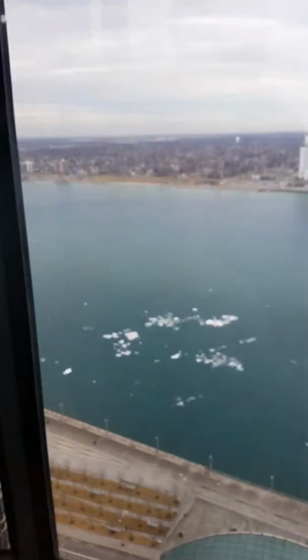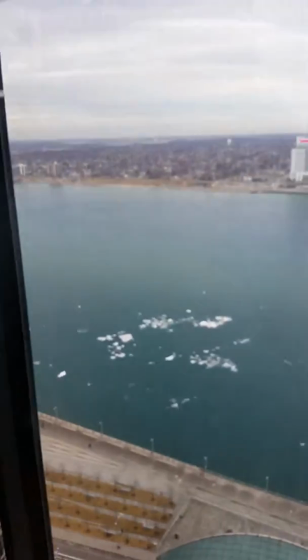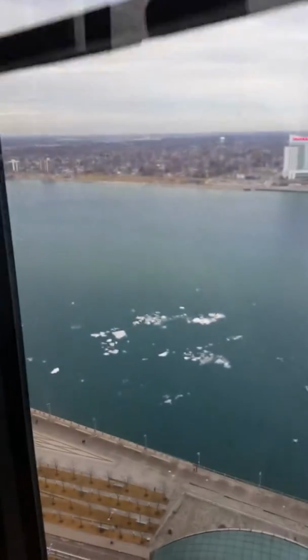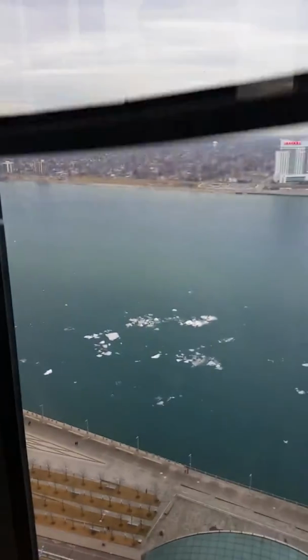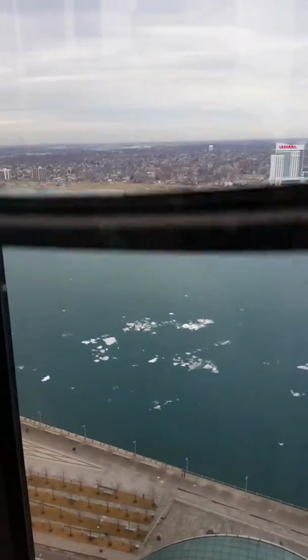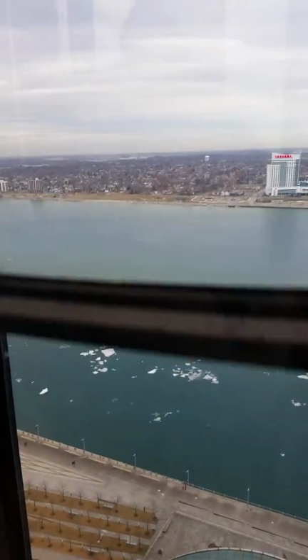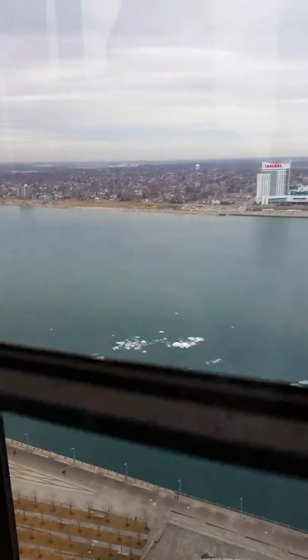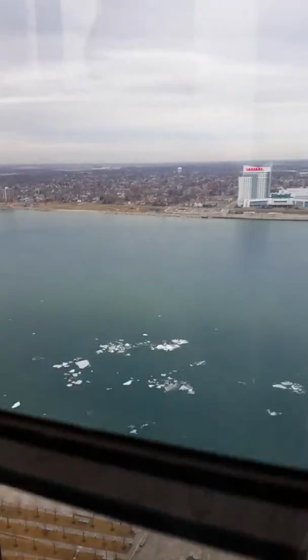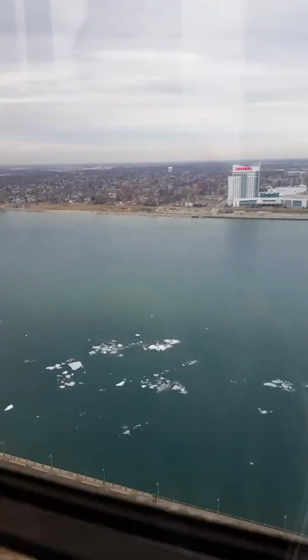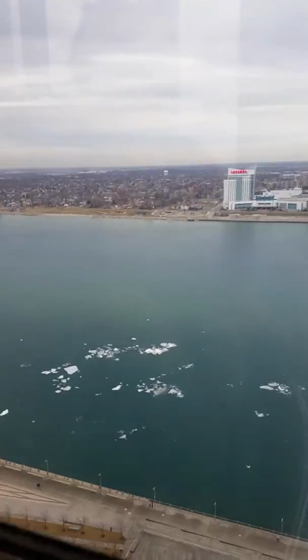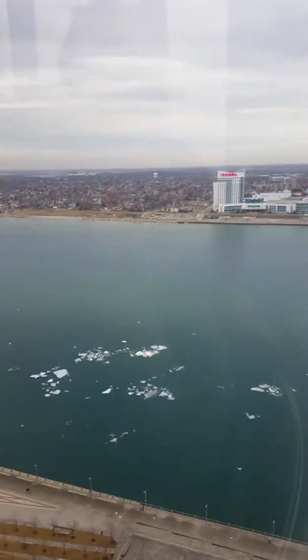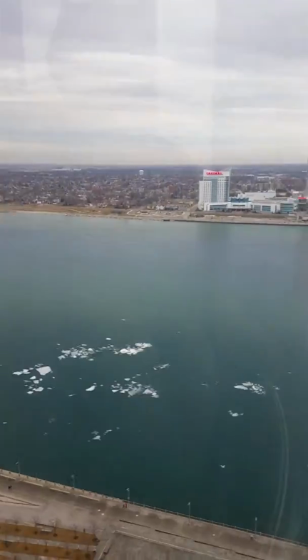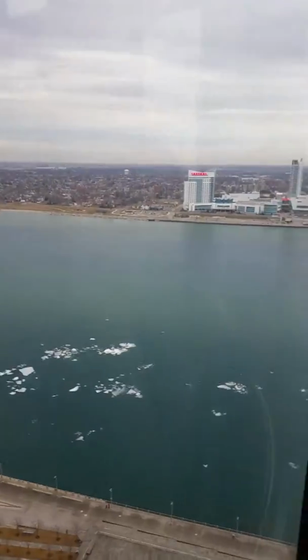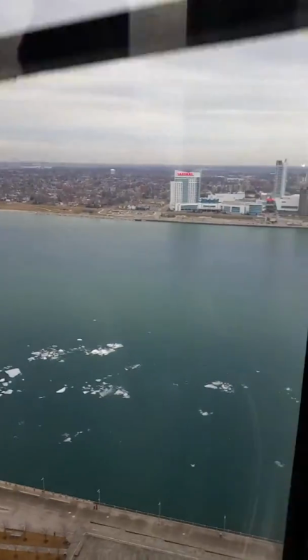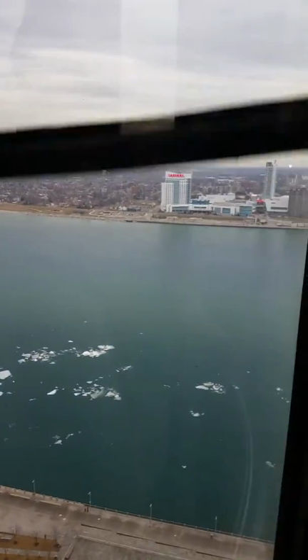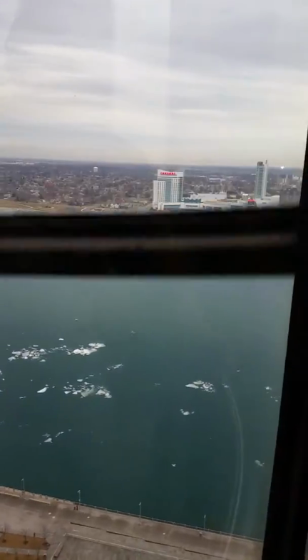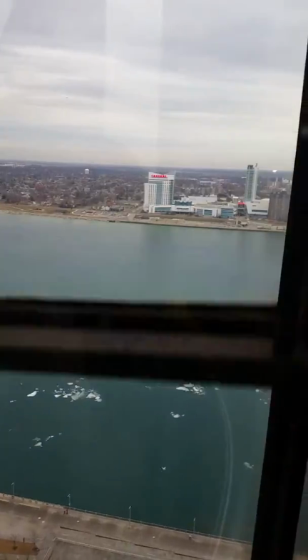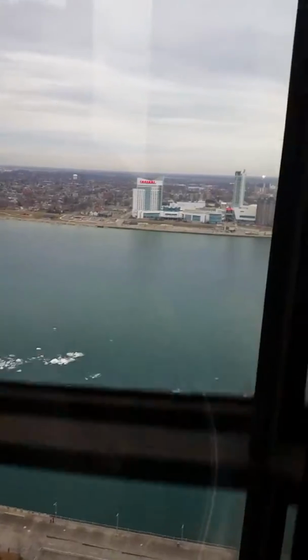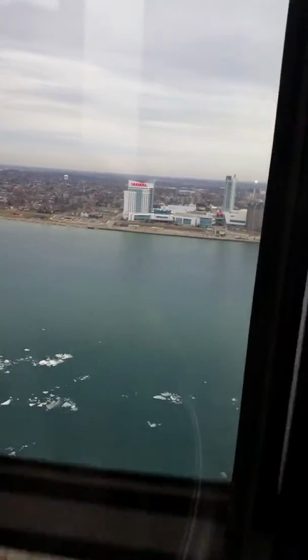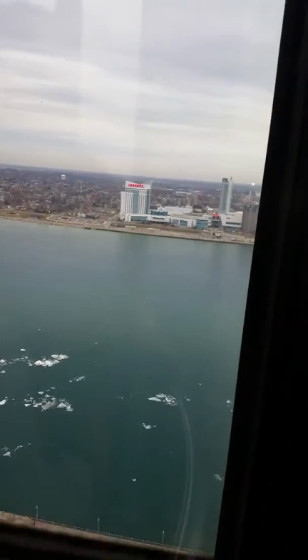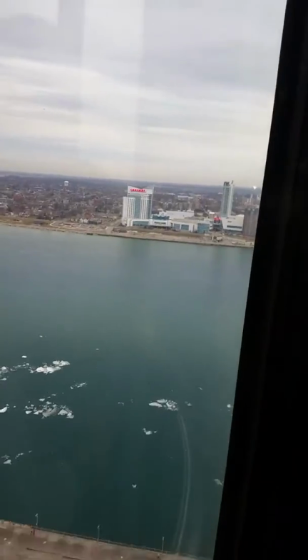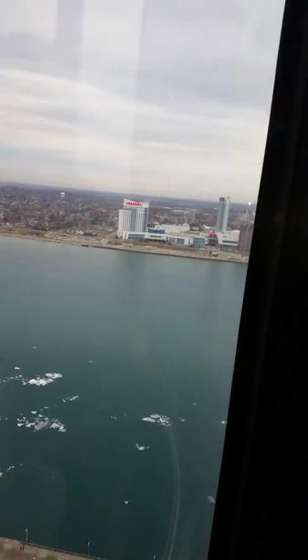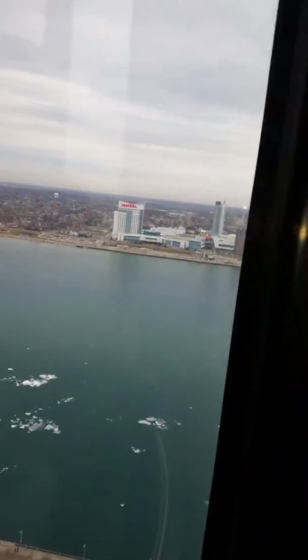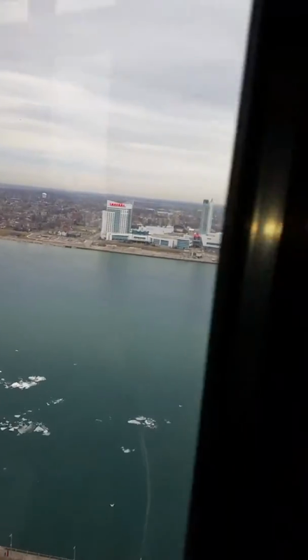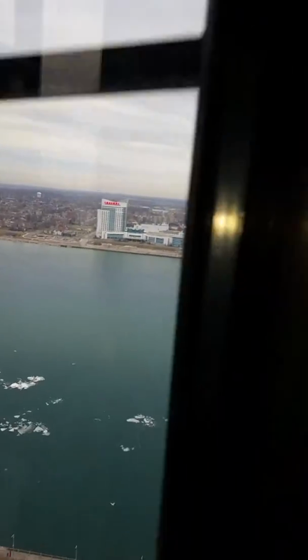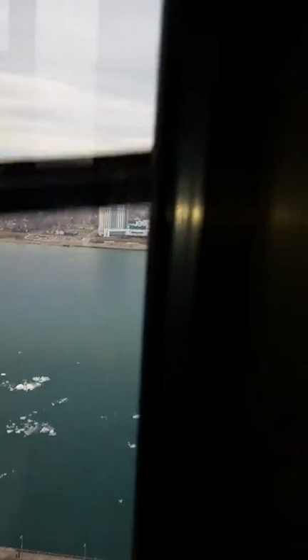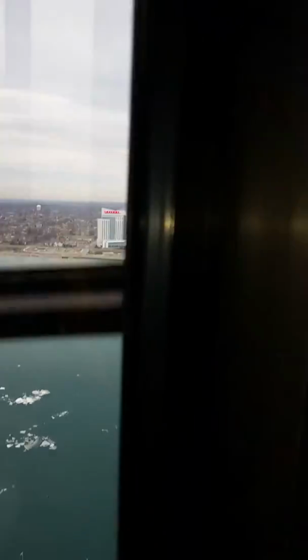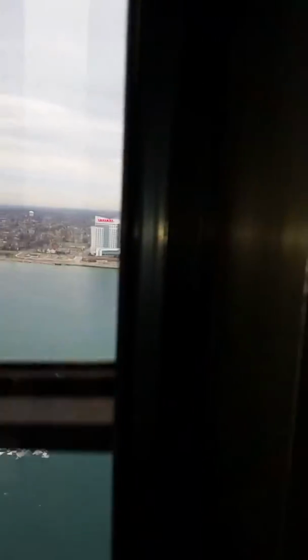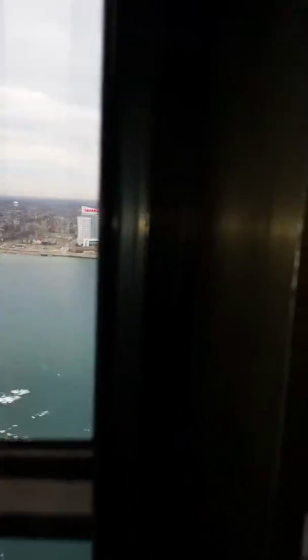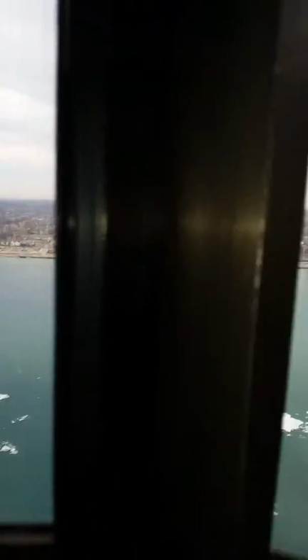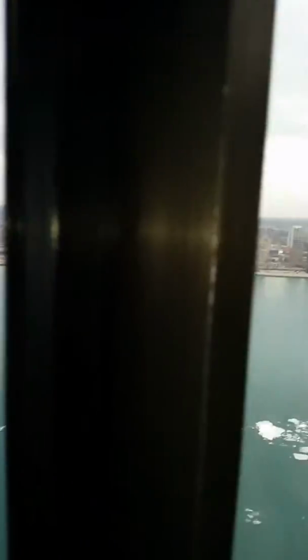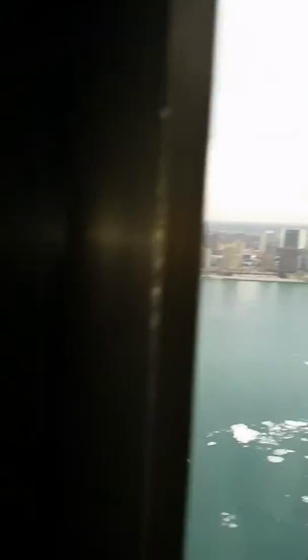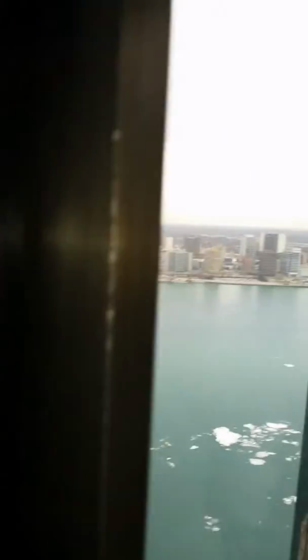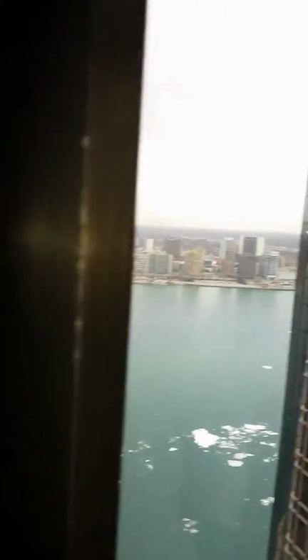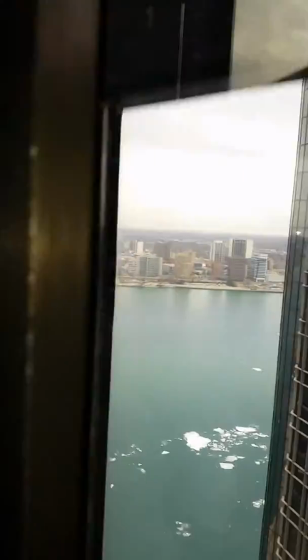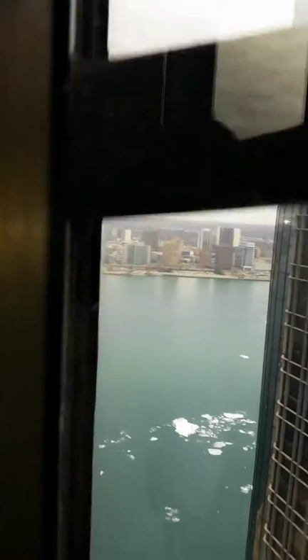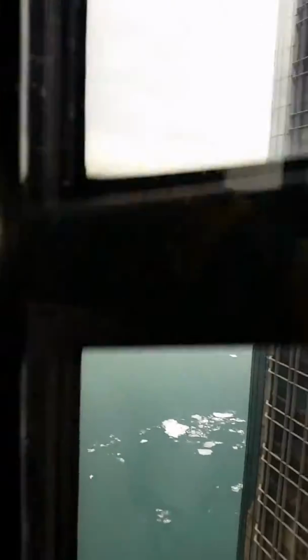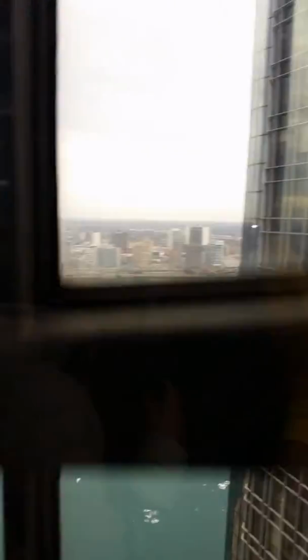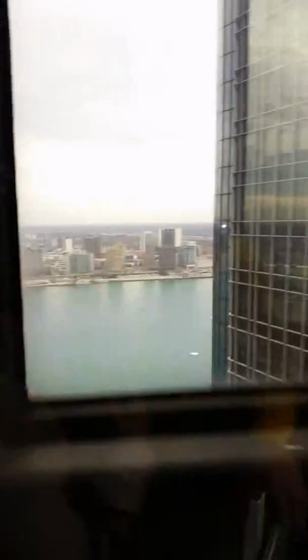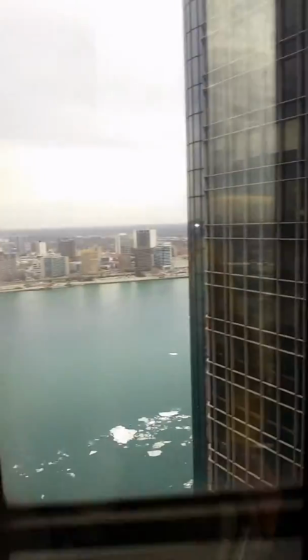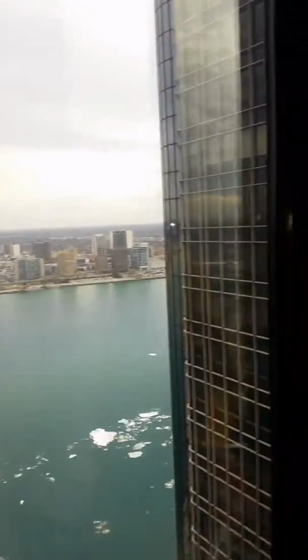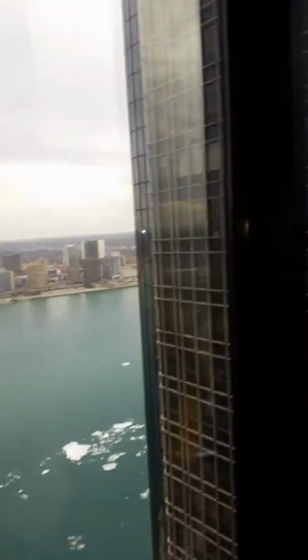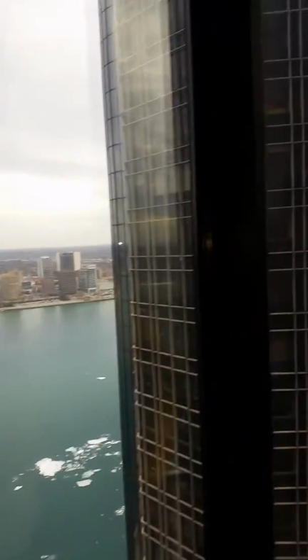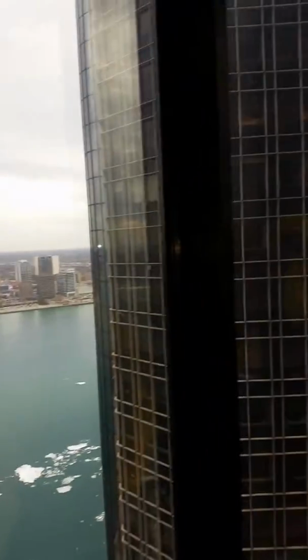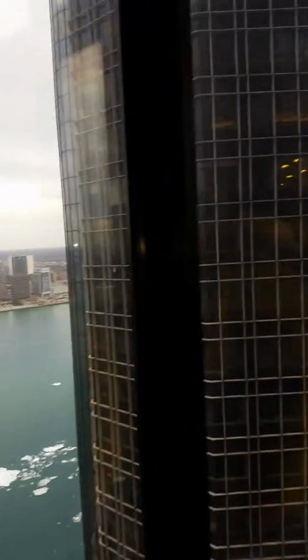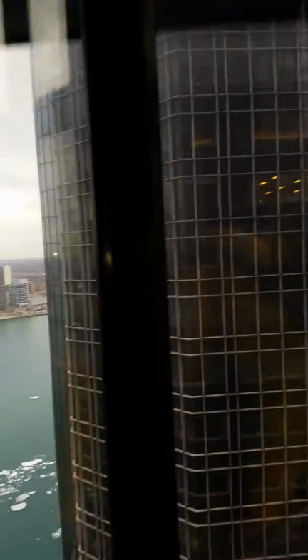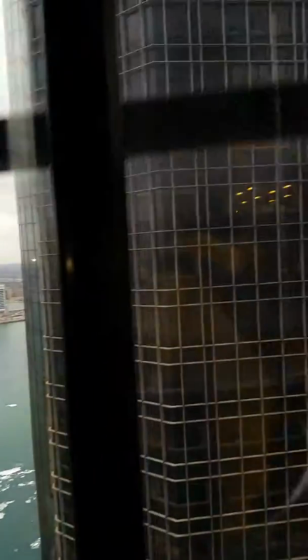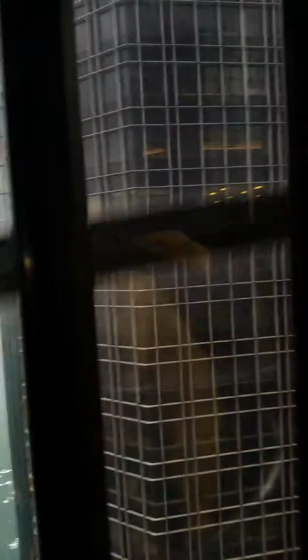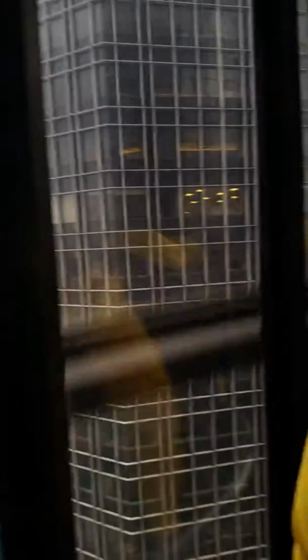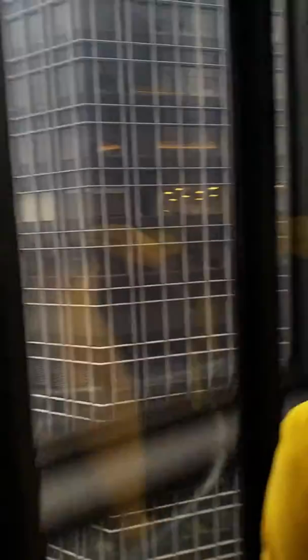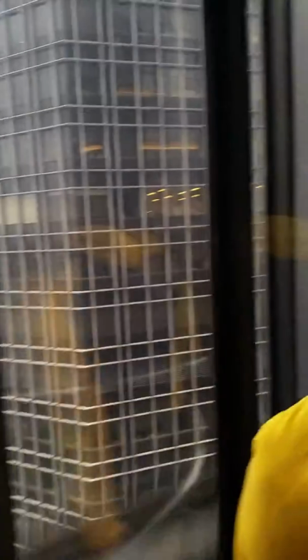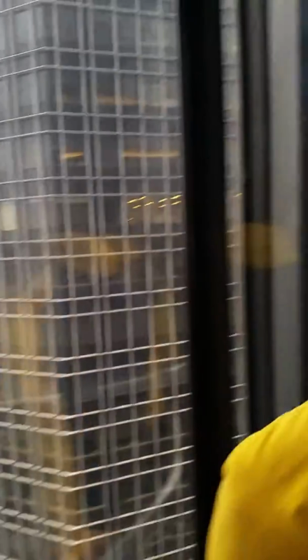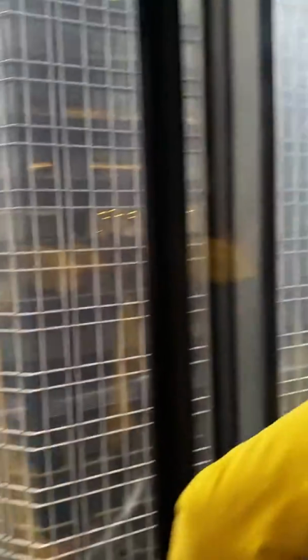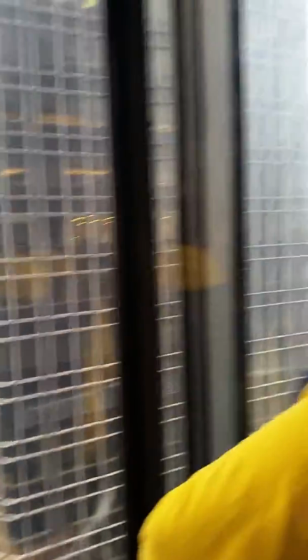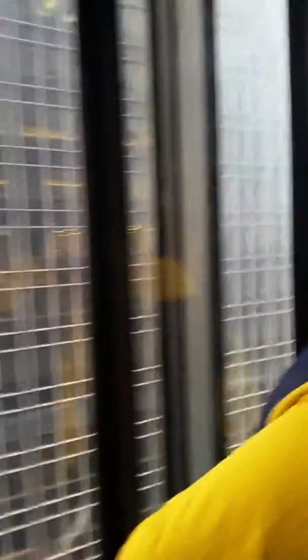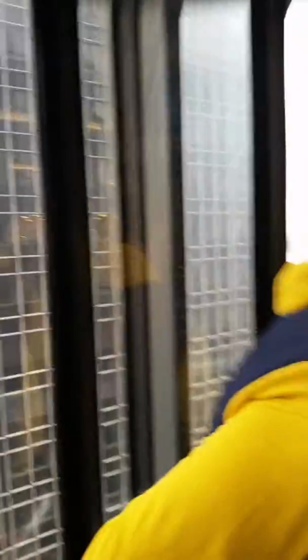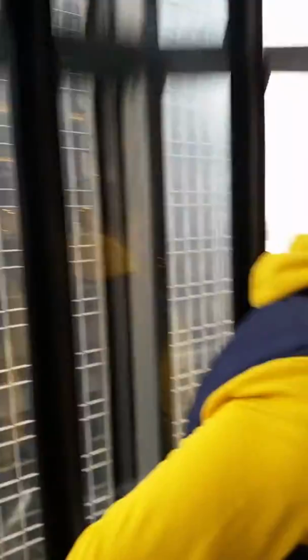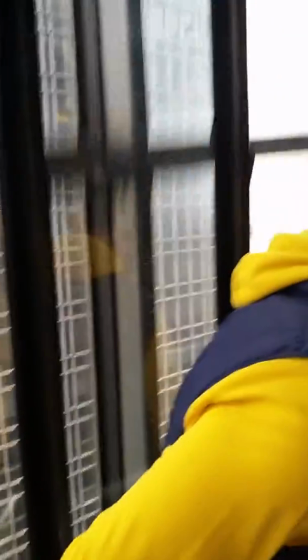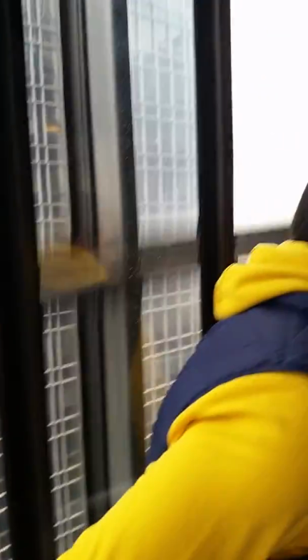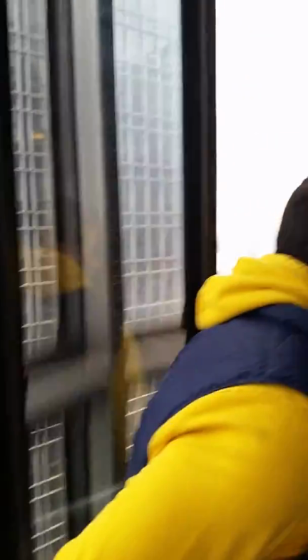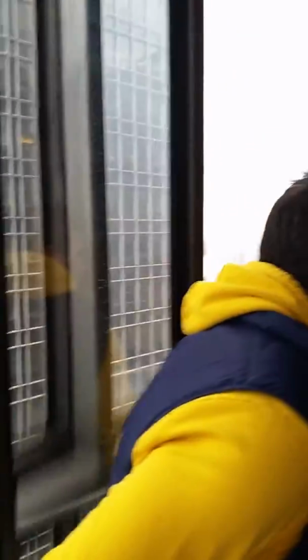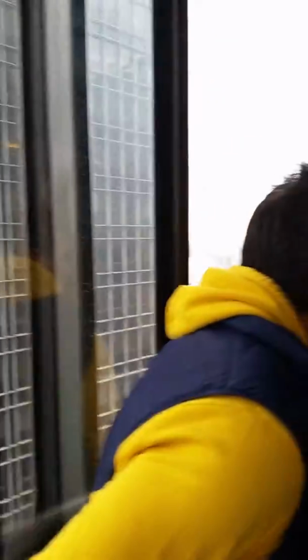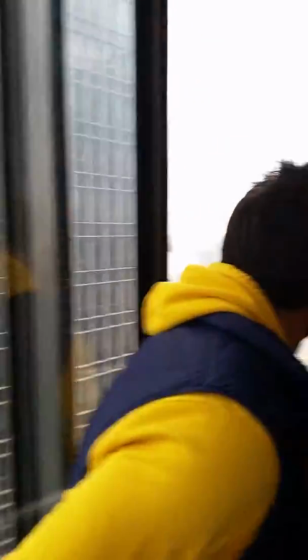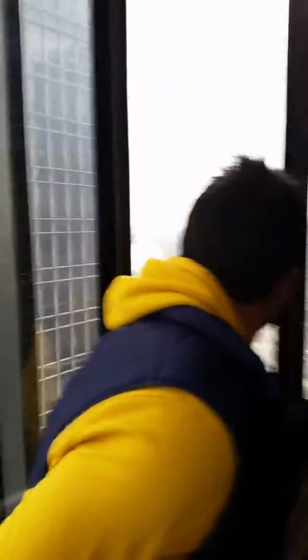Look over there — the bridge. I'm going to point you to the bridge. The bridge.